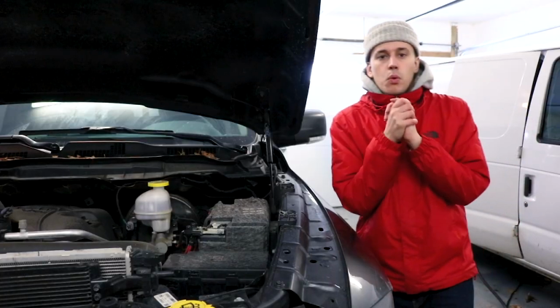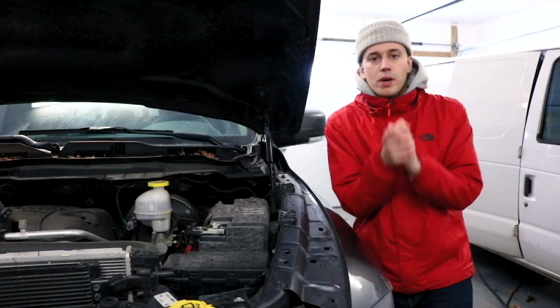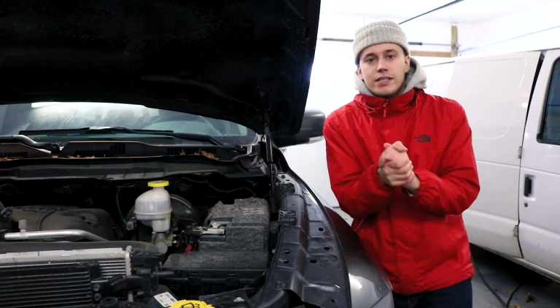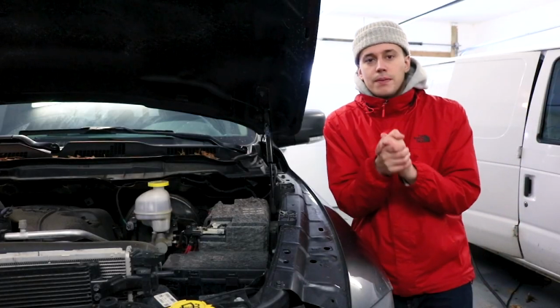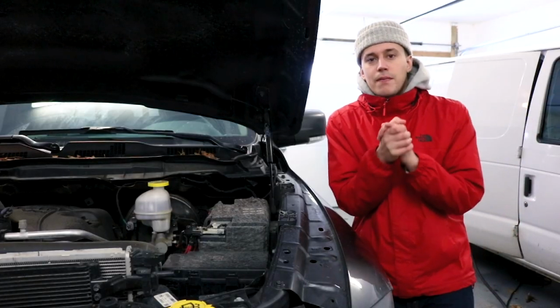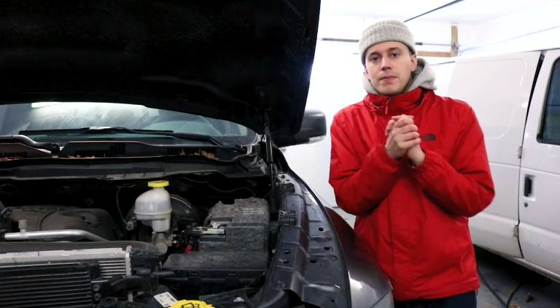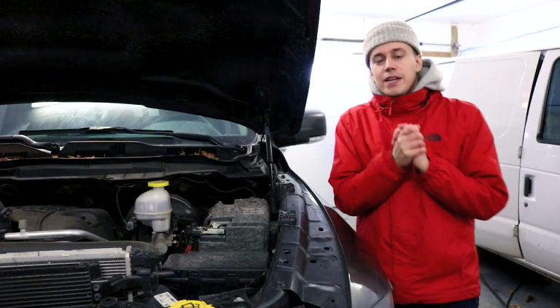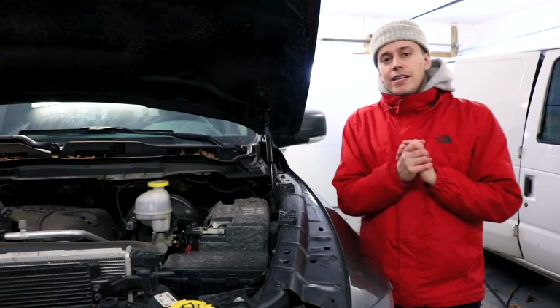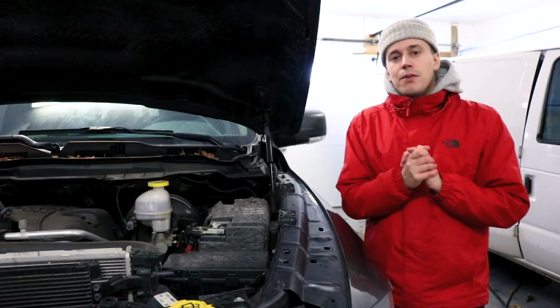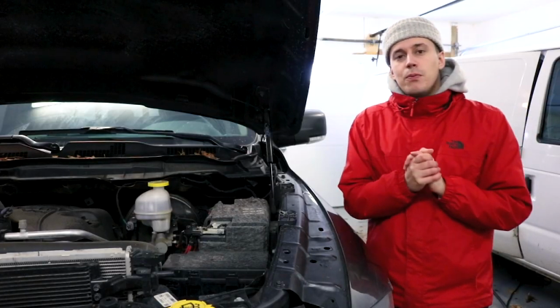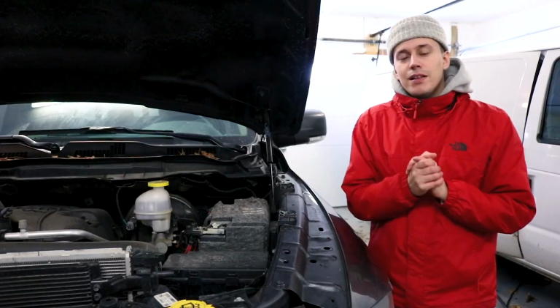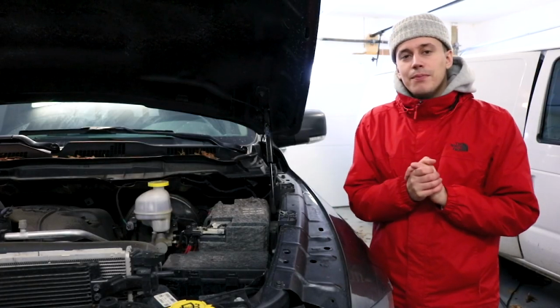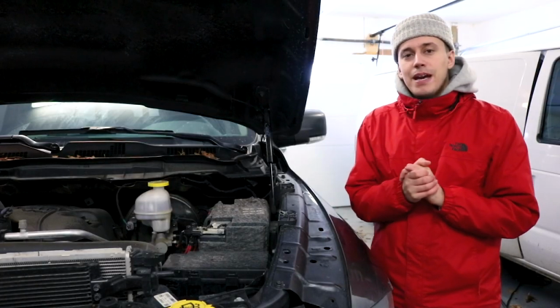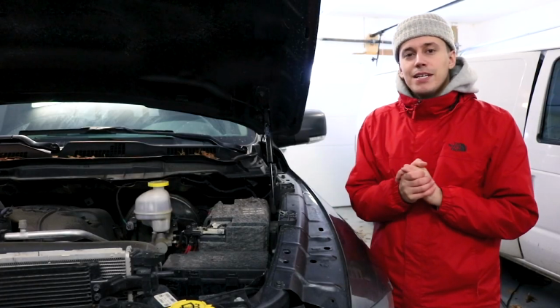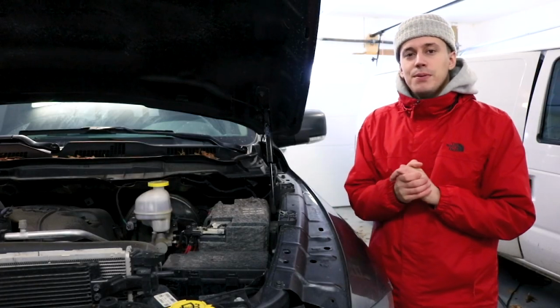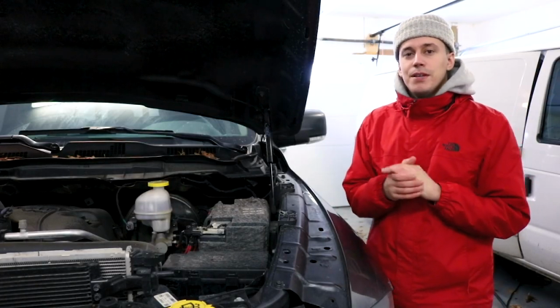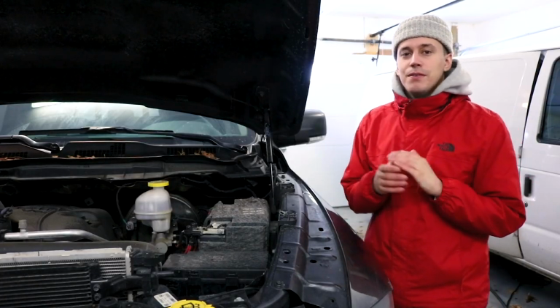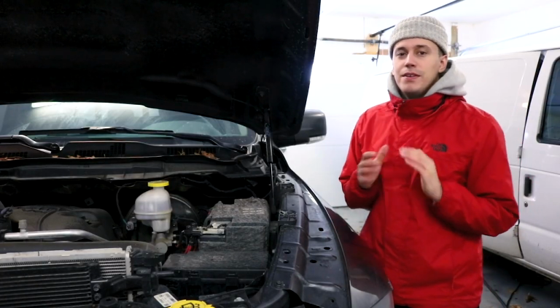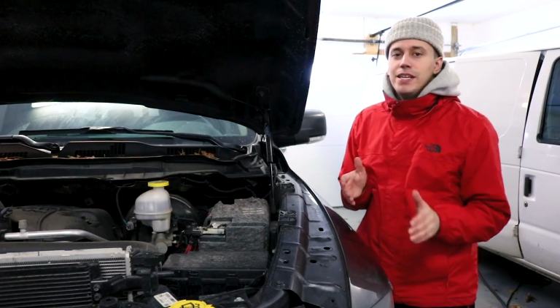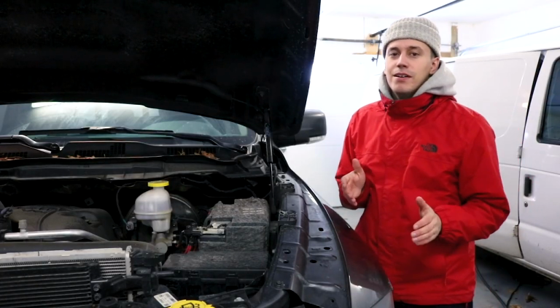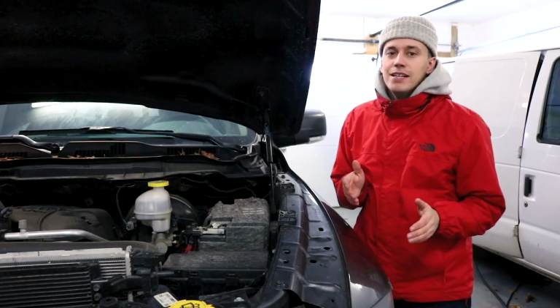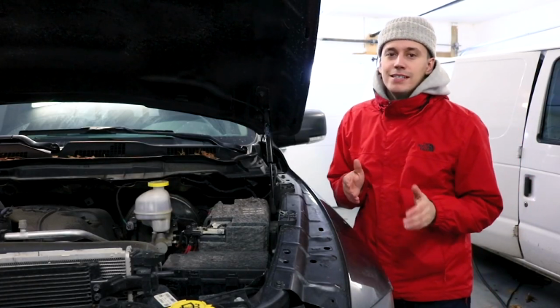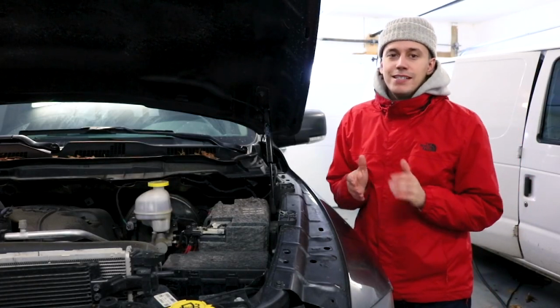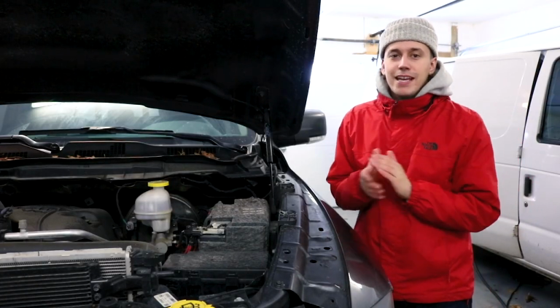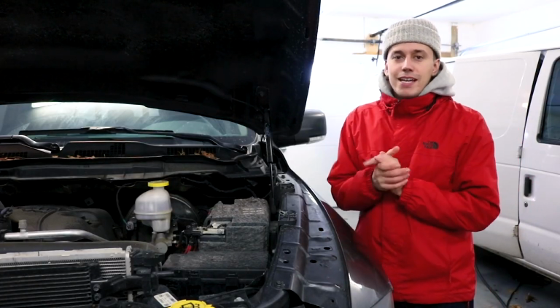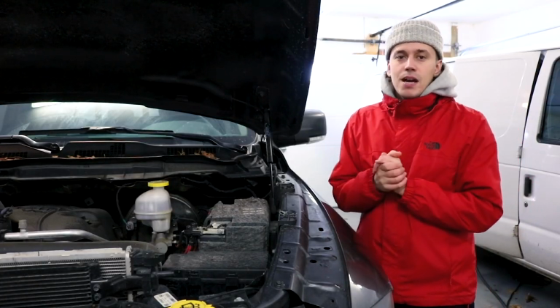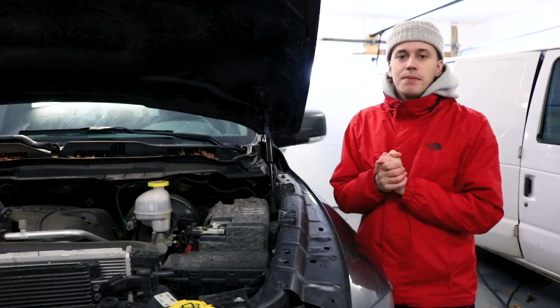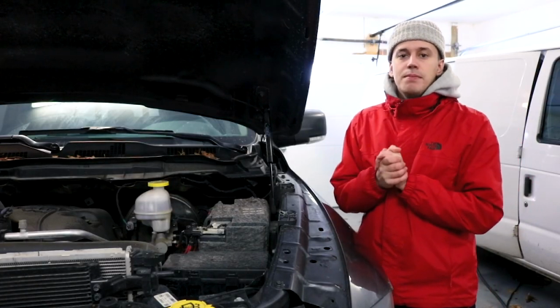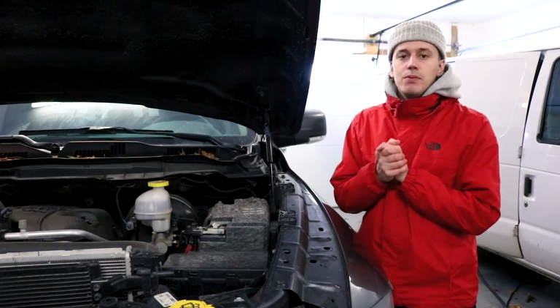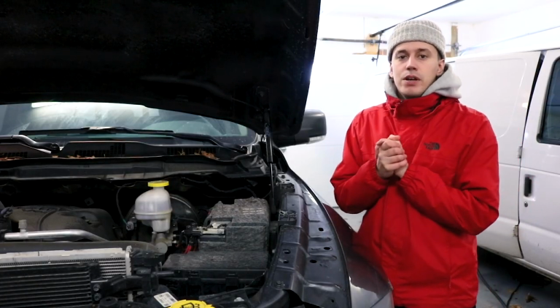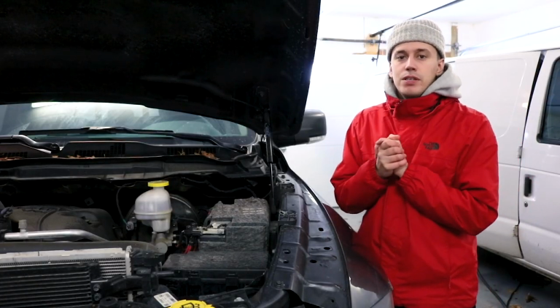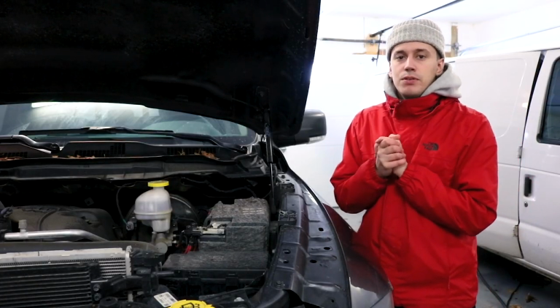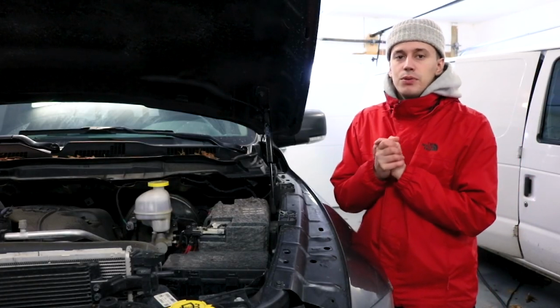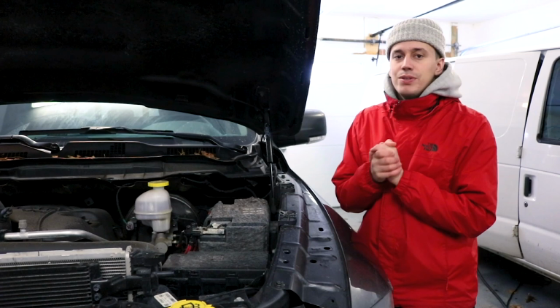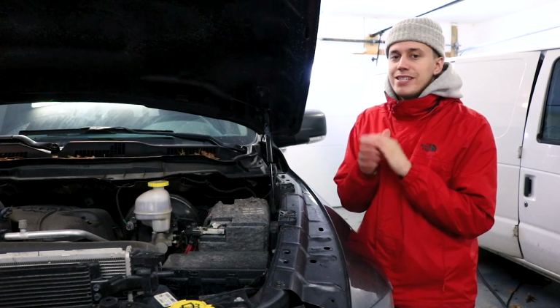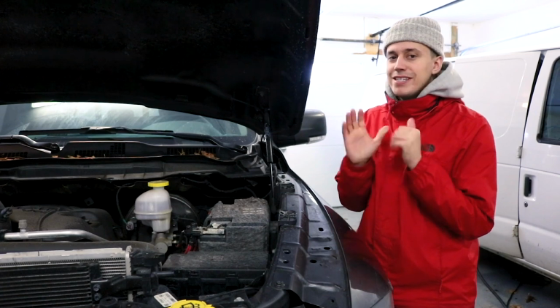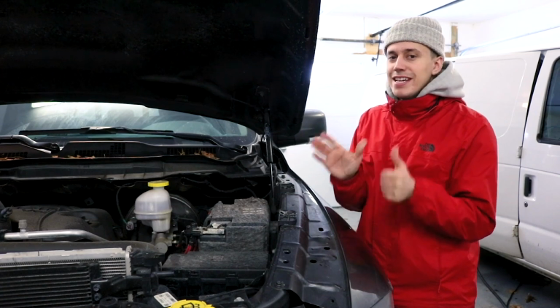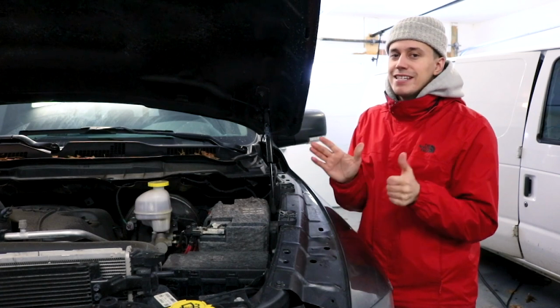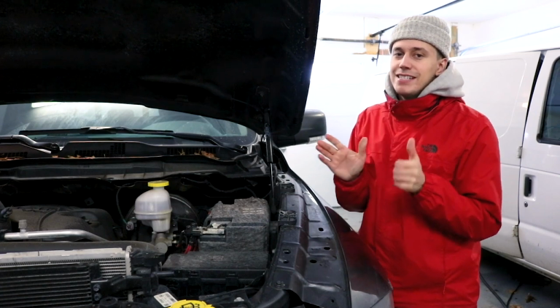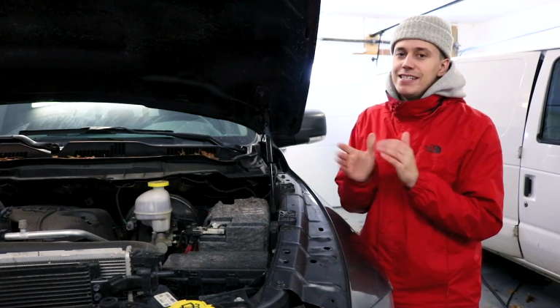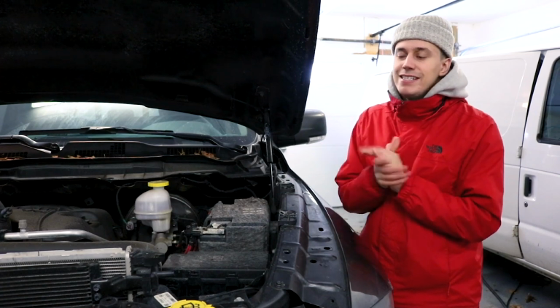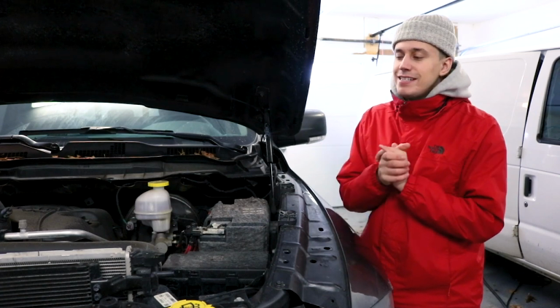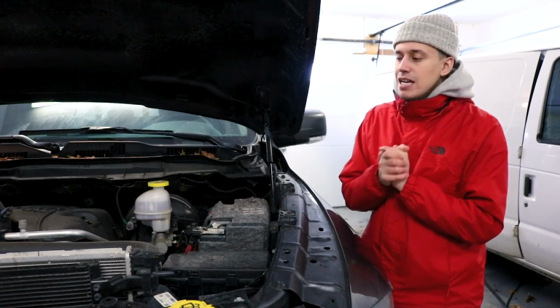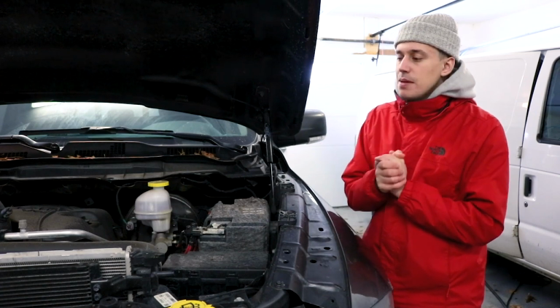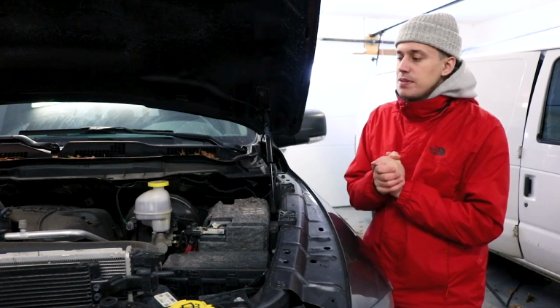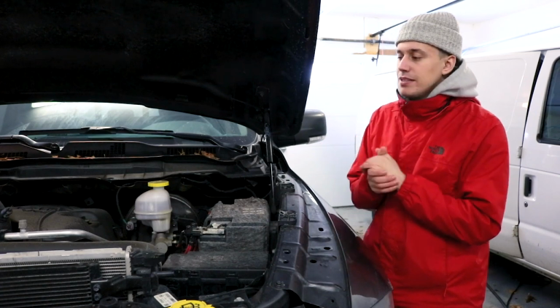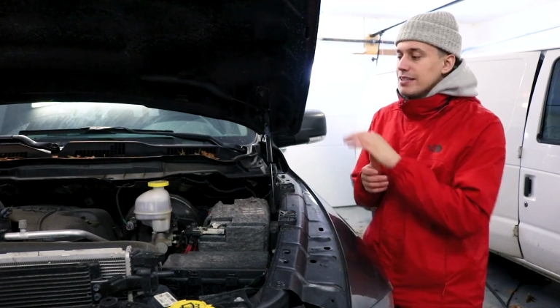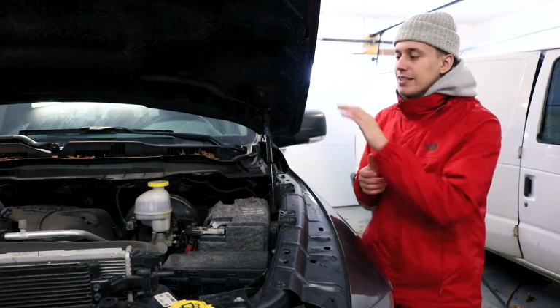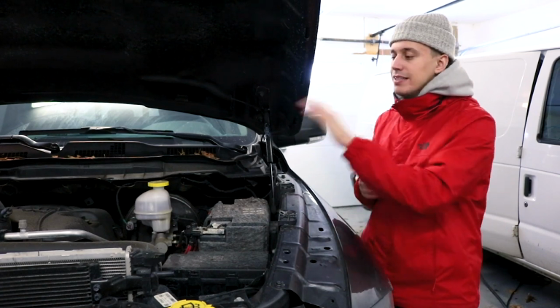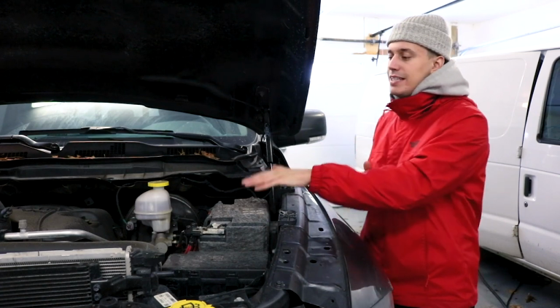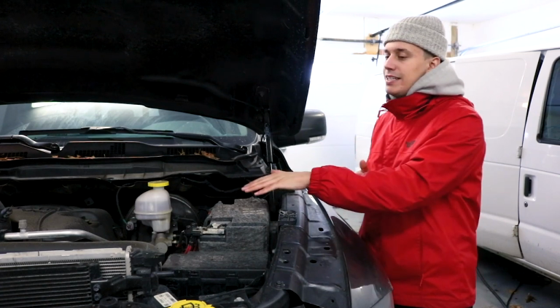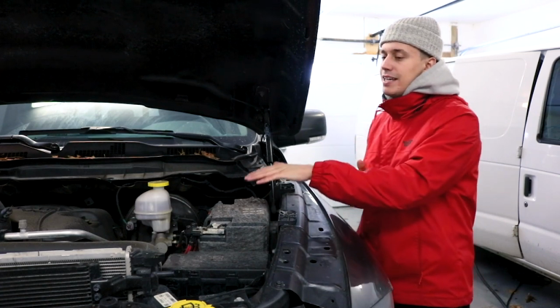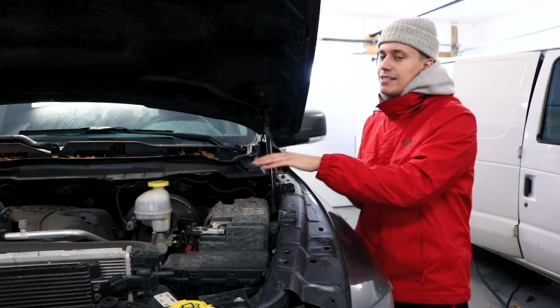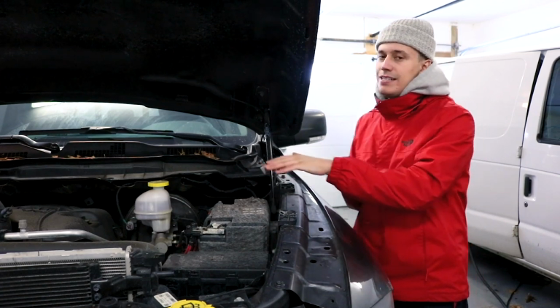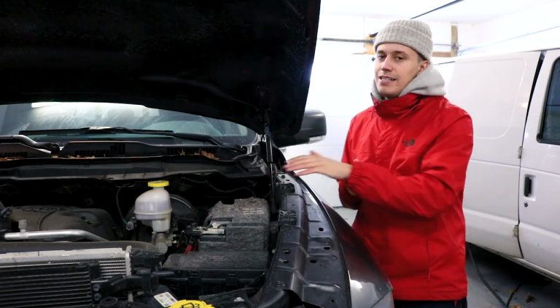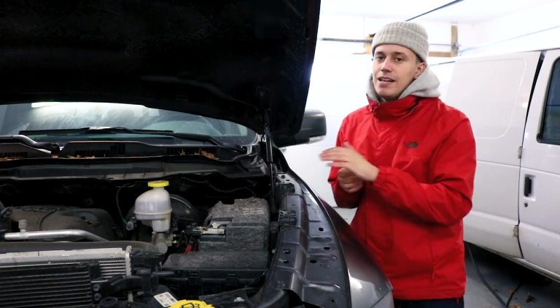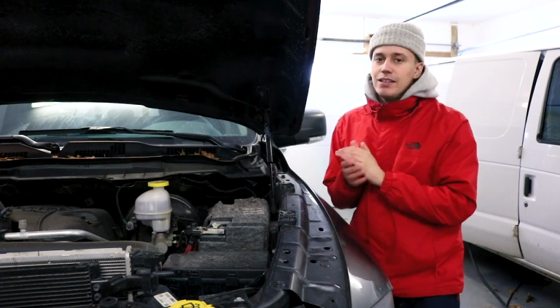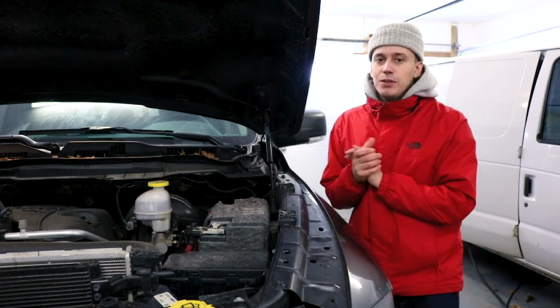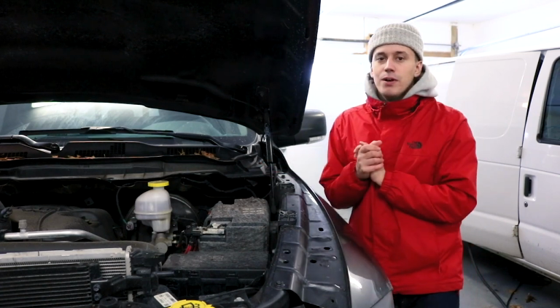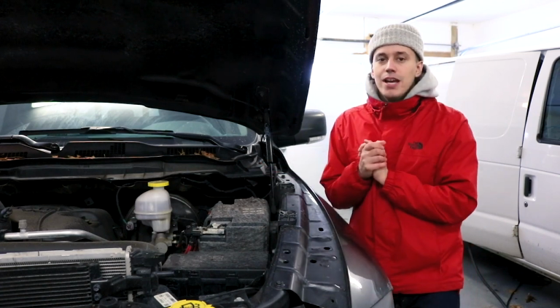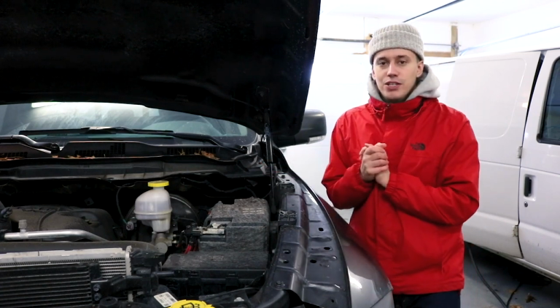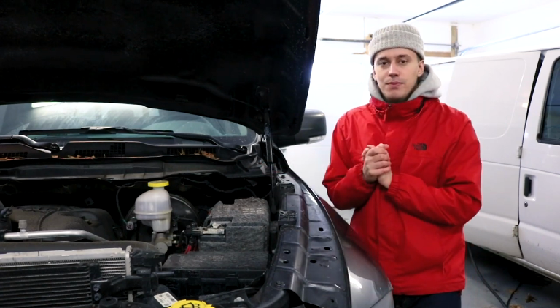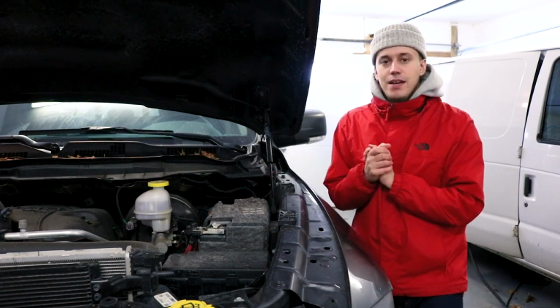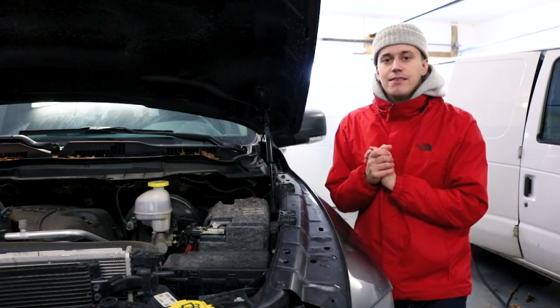What's up everybody and welcome back to another episode. Today I'm going to be walking you through six easy steps to clean and detail your engine bay.